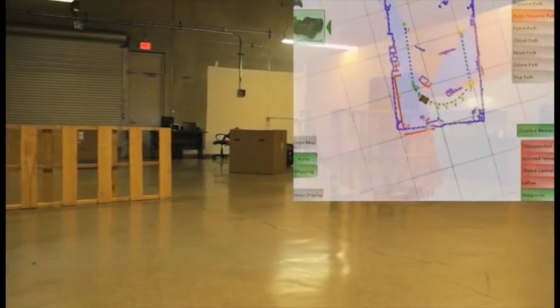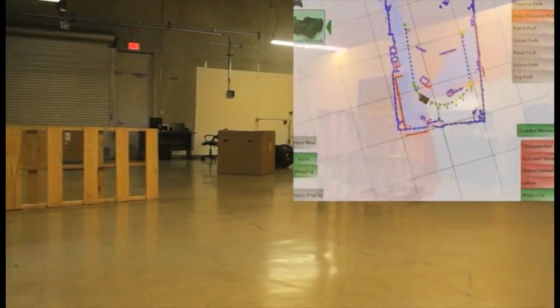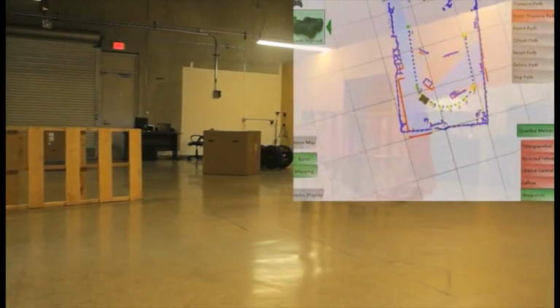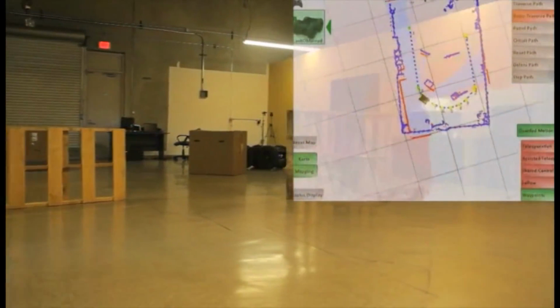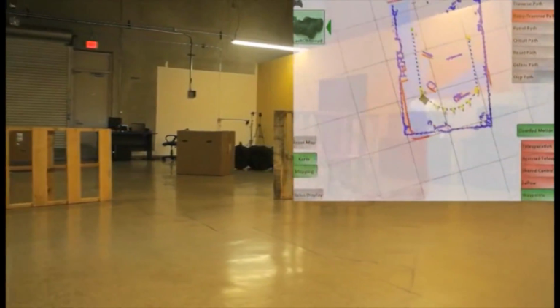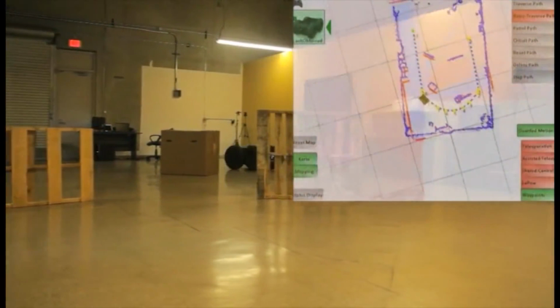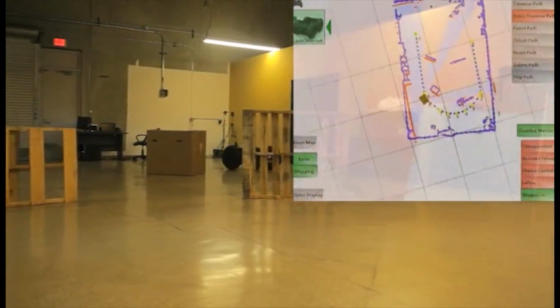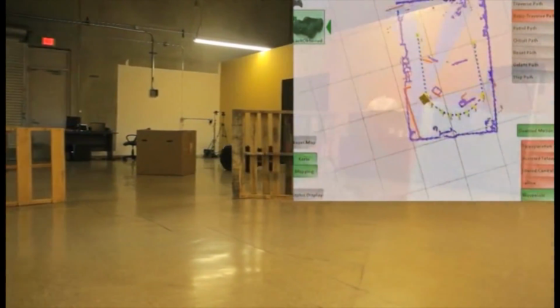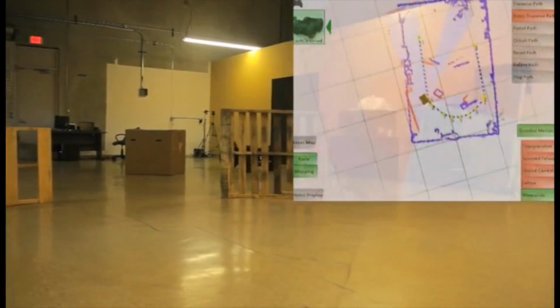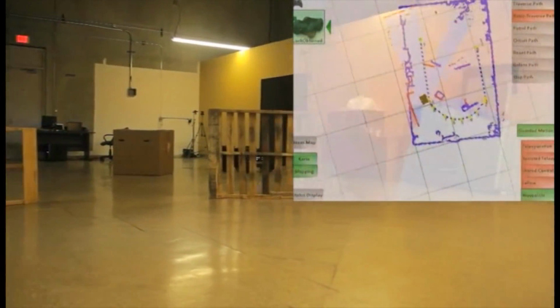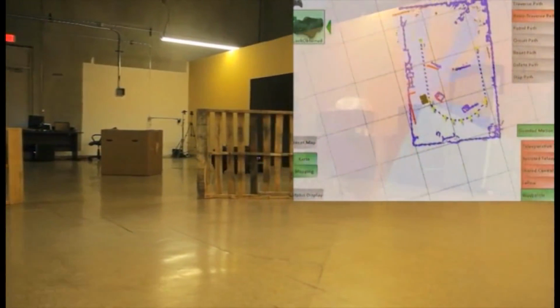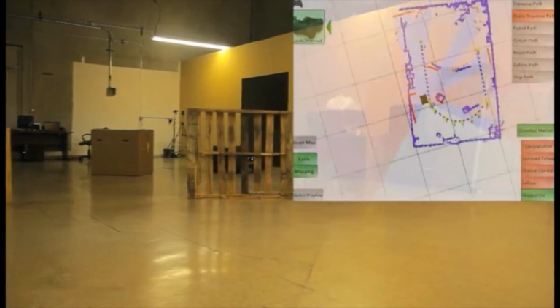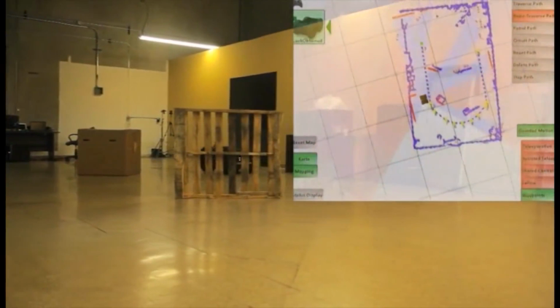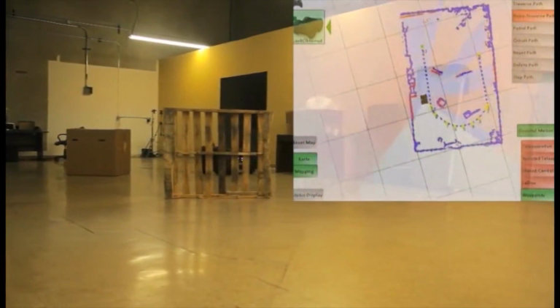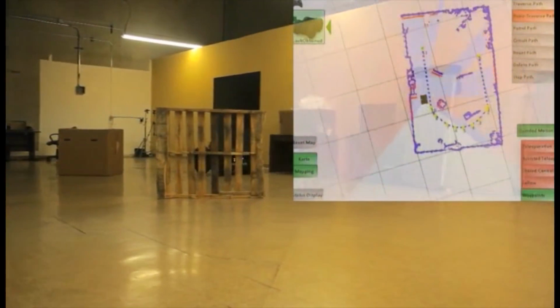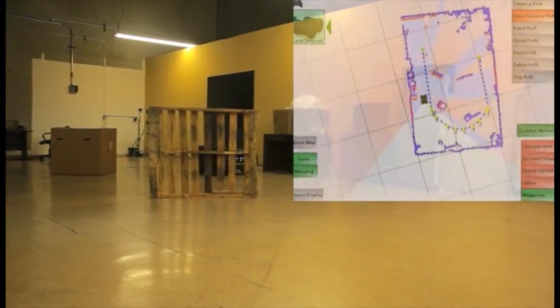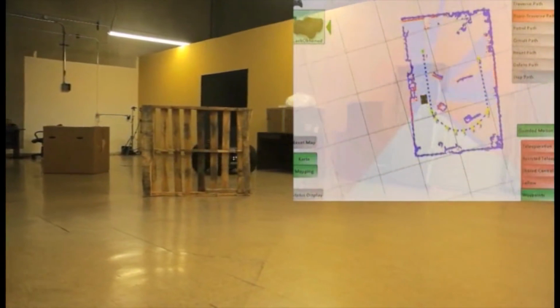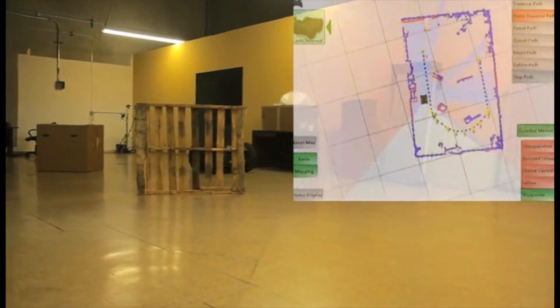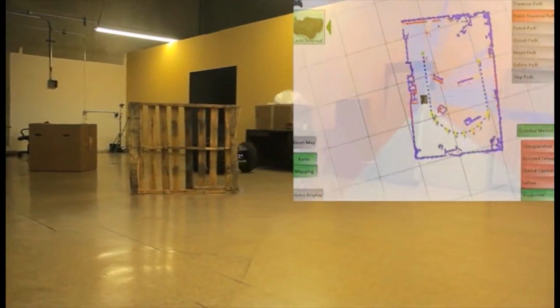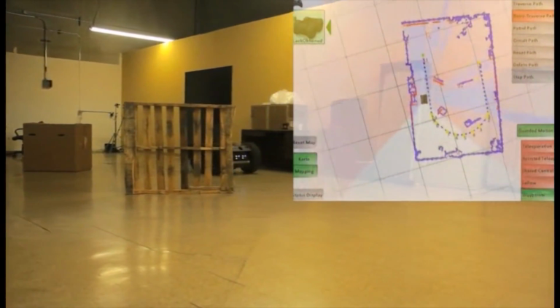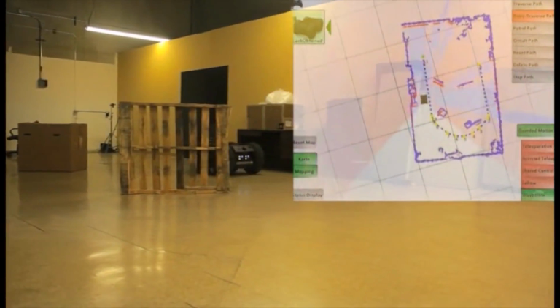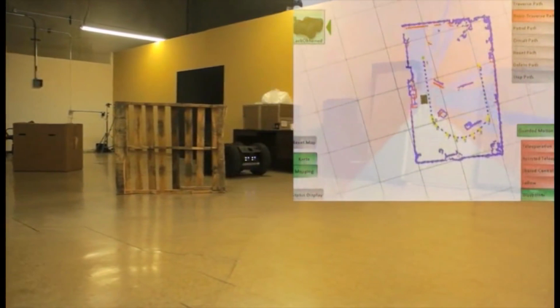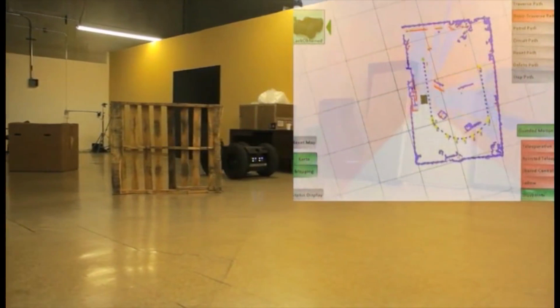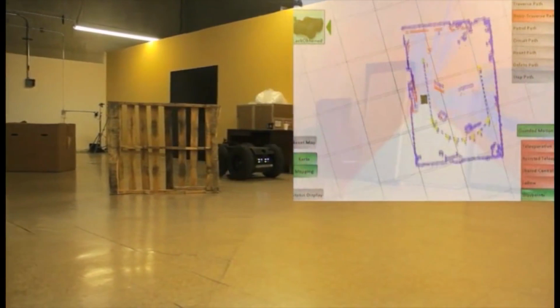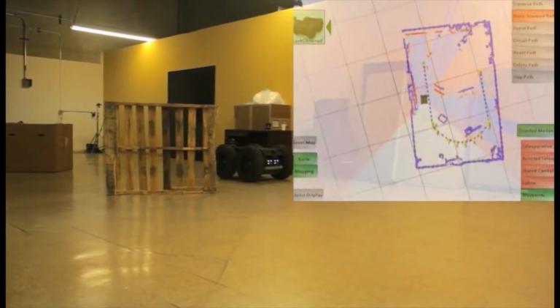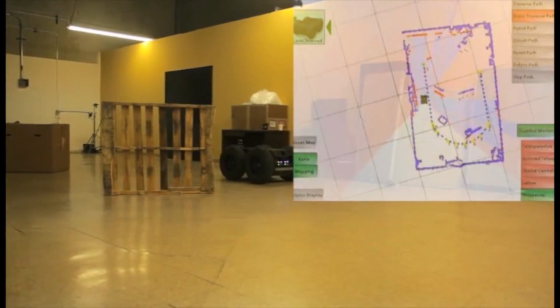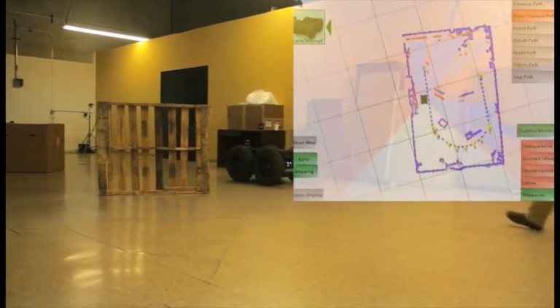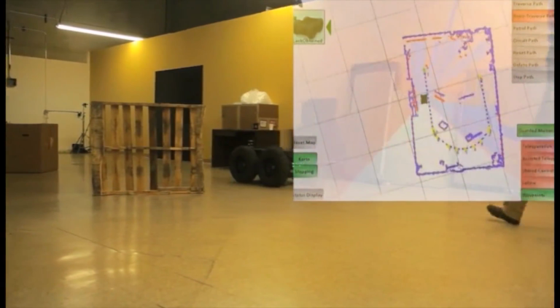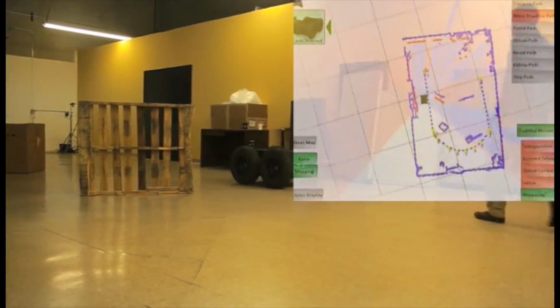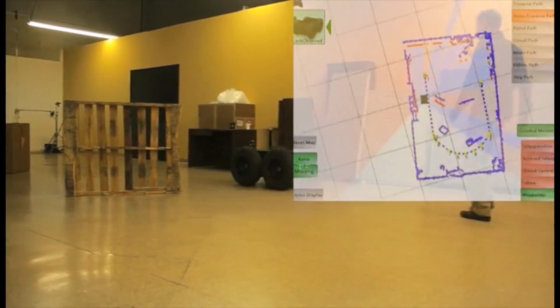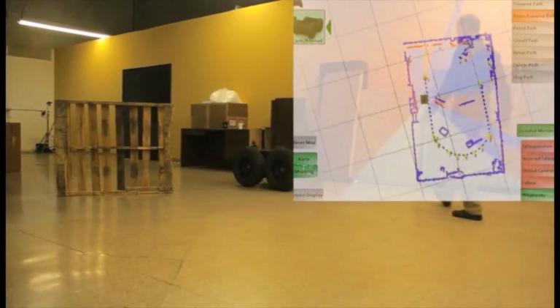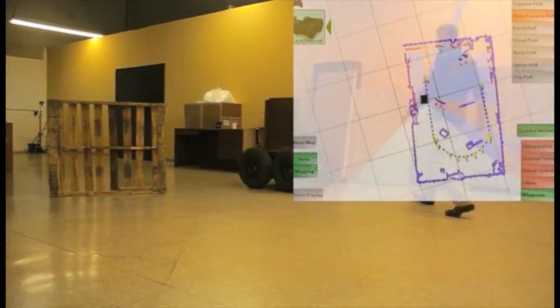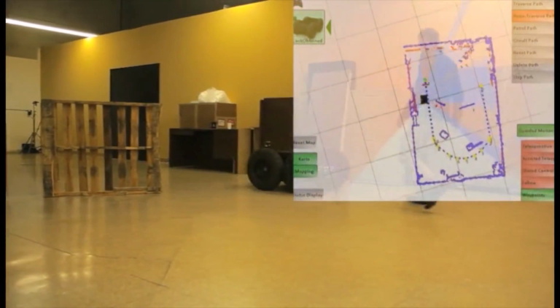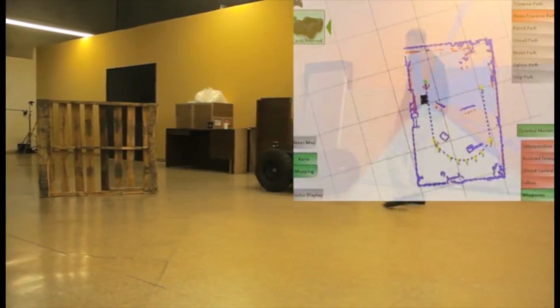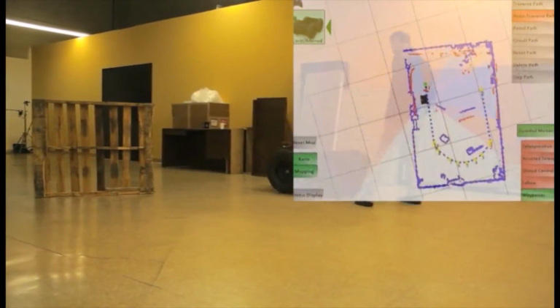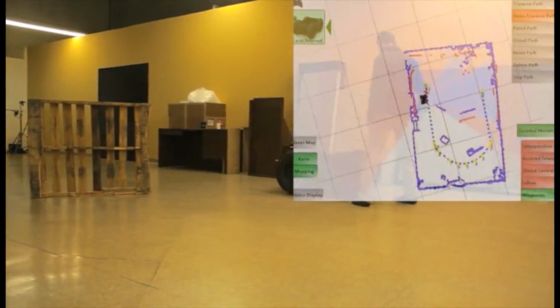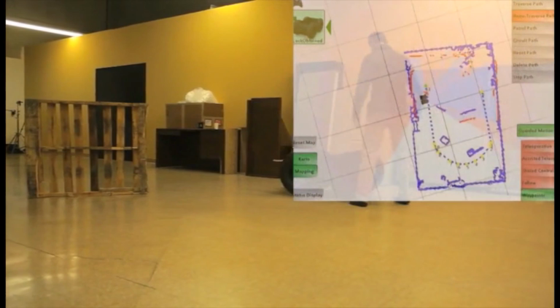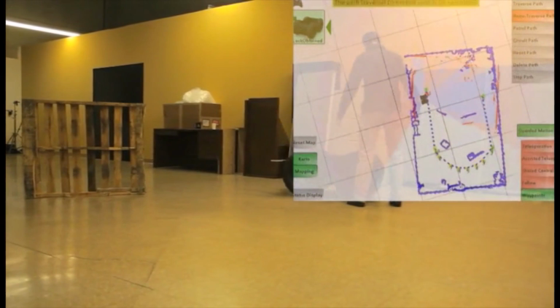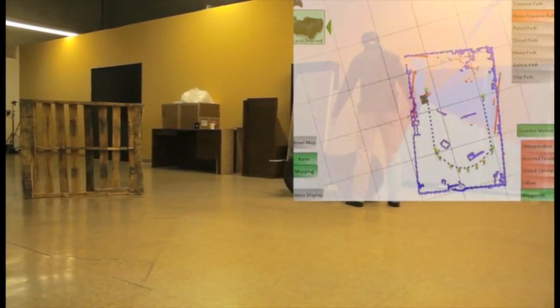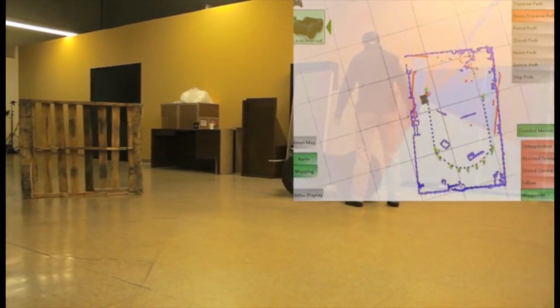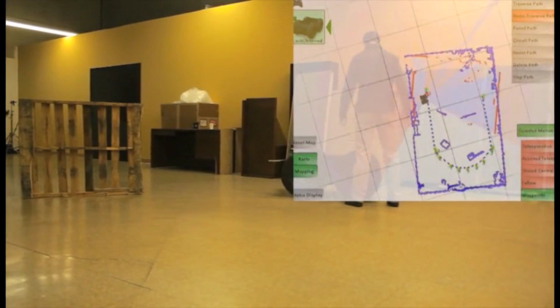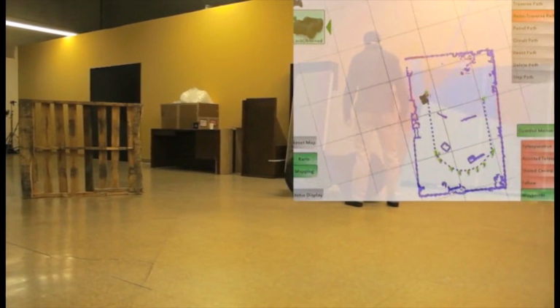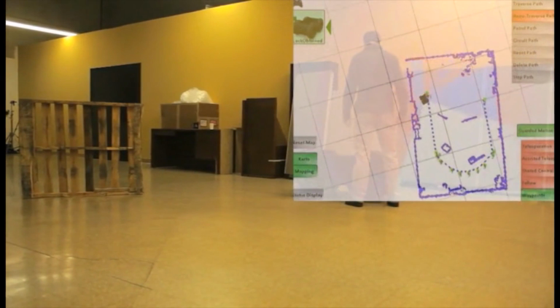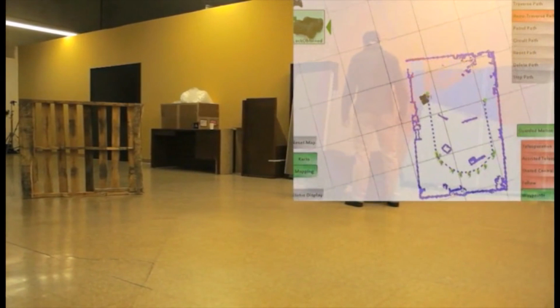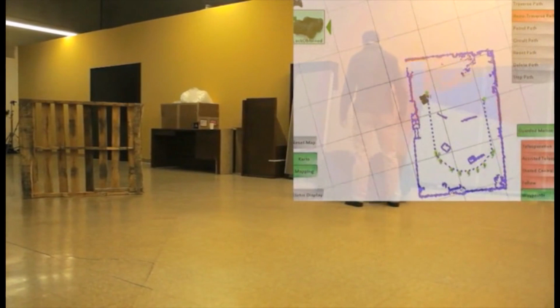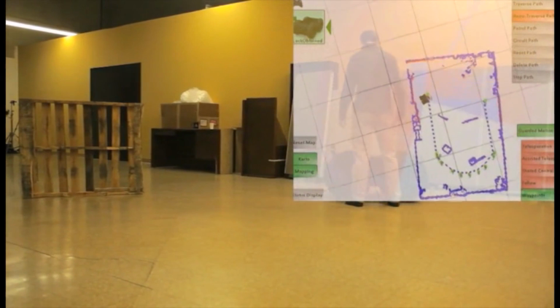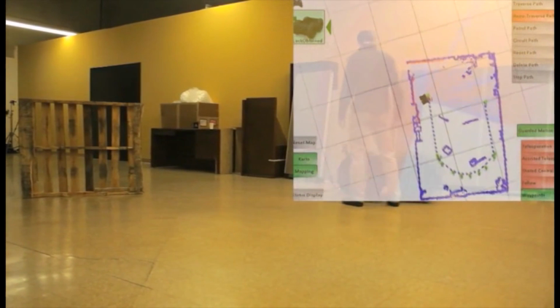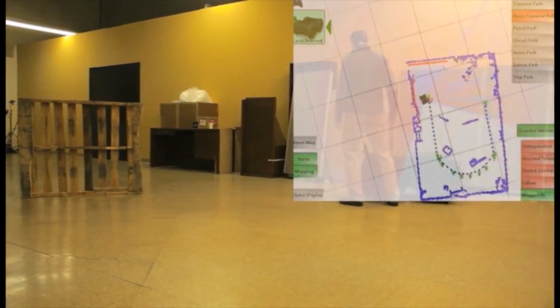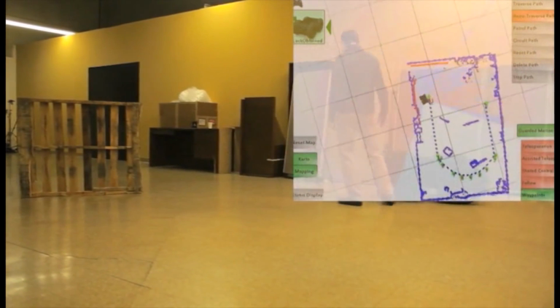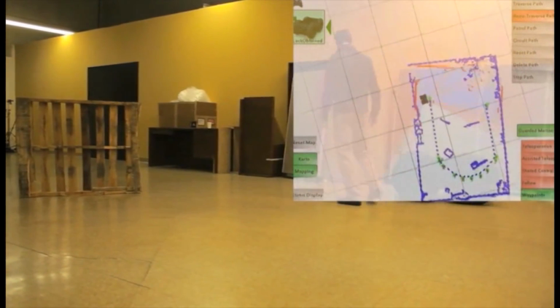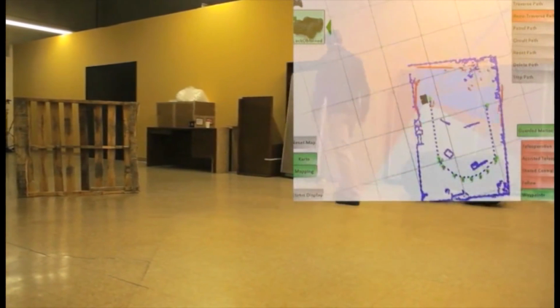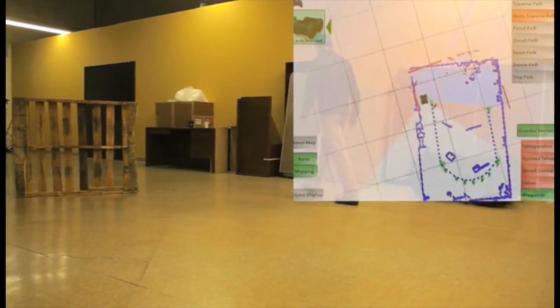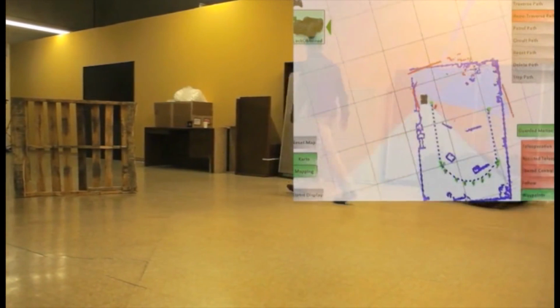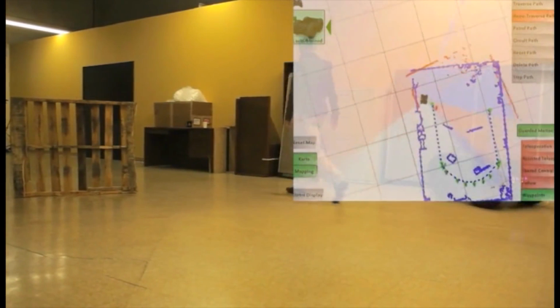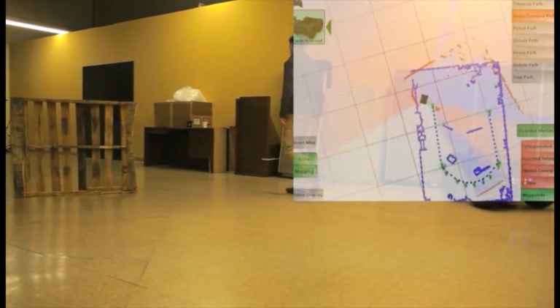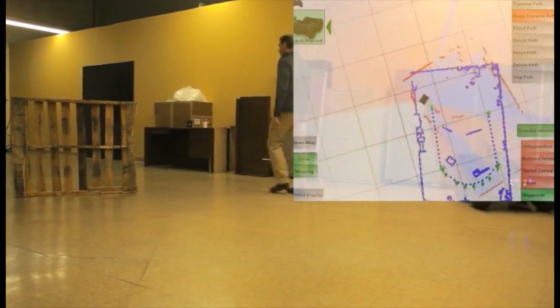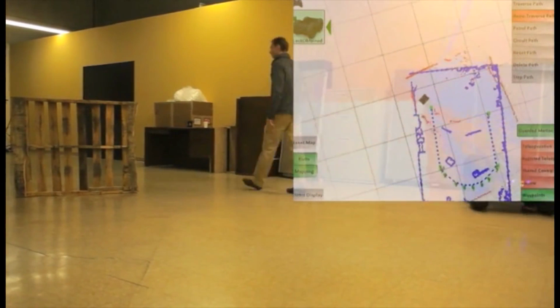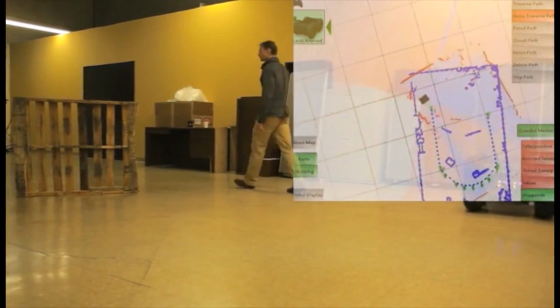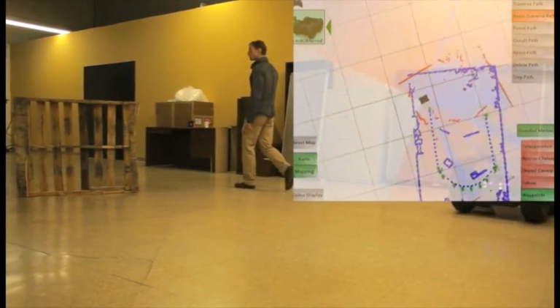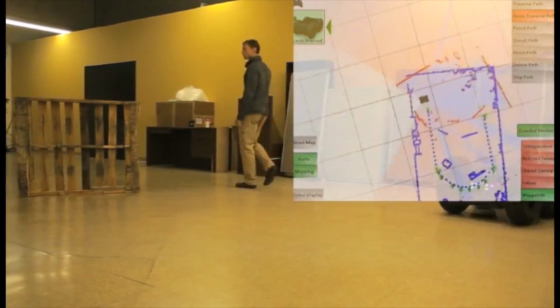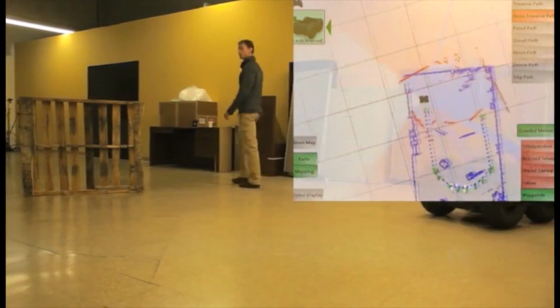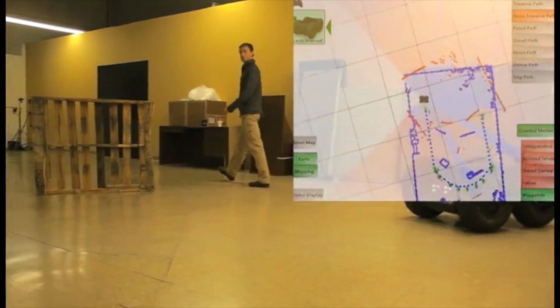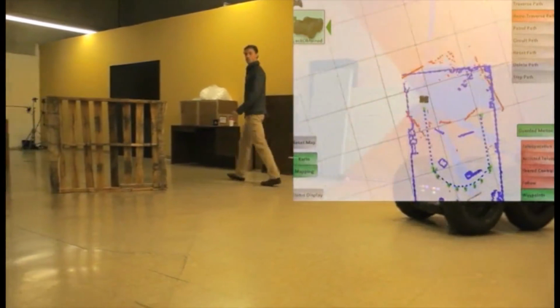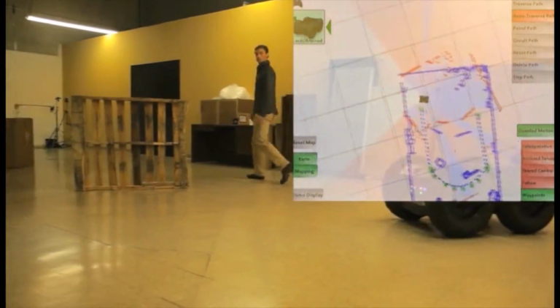Note that the robot takes initiative to get around dynamic obstacles, but will notify the user if the waypoint path is fully obstructed.